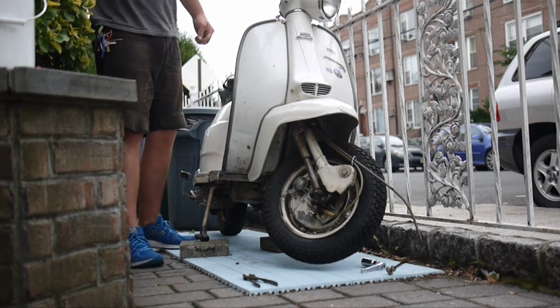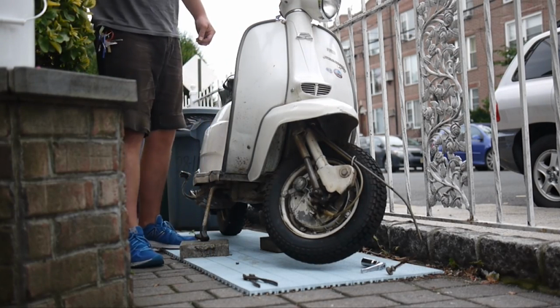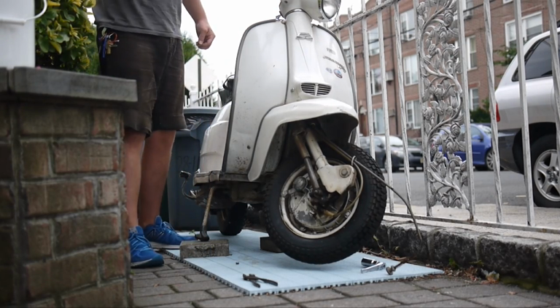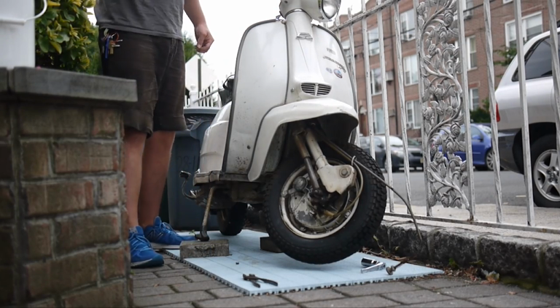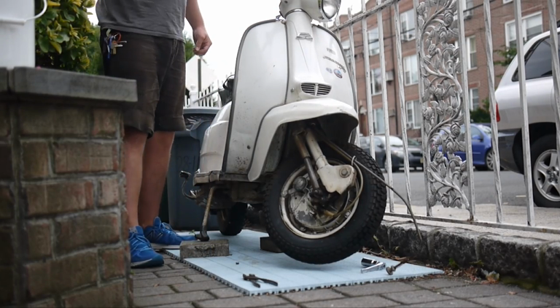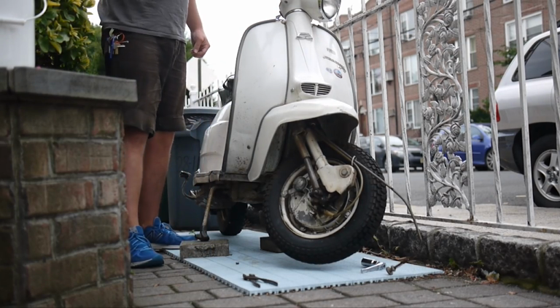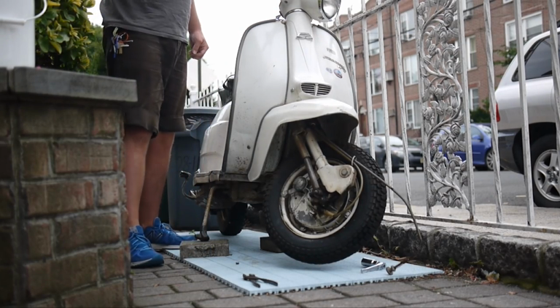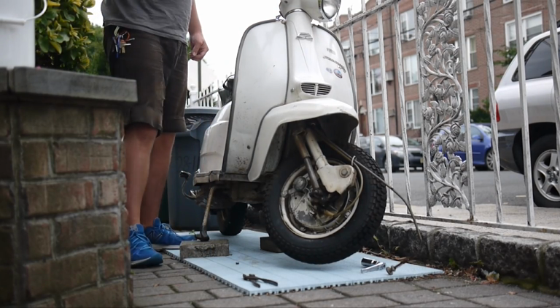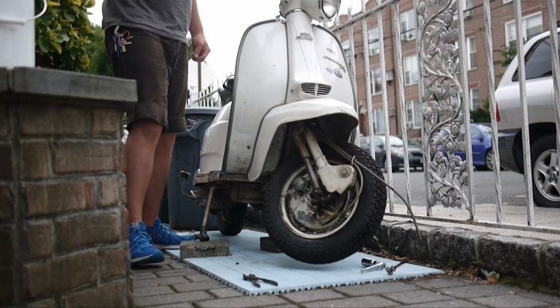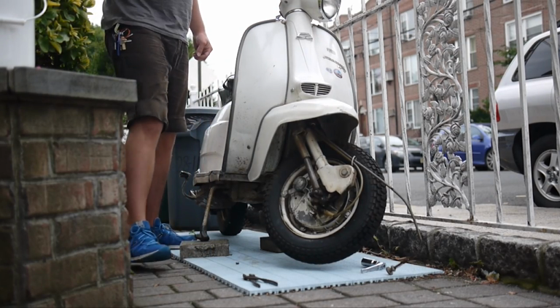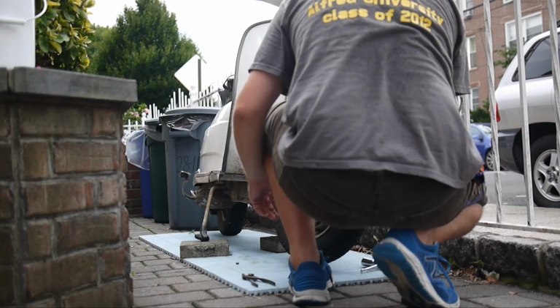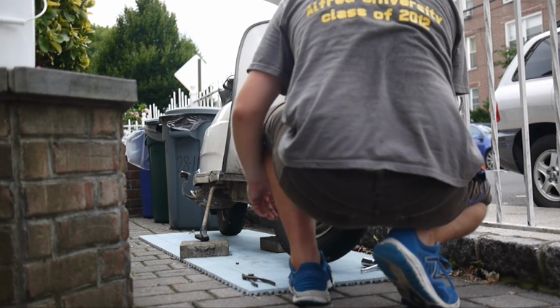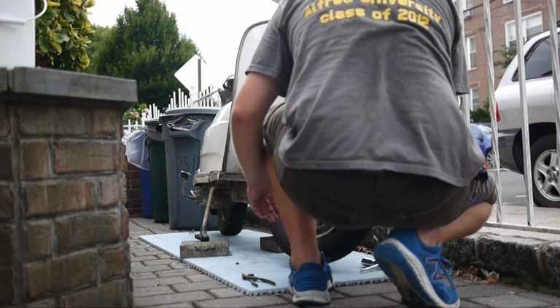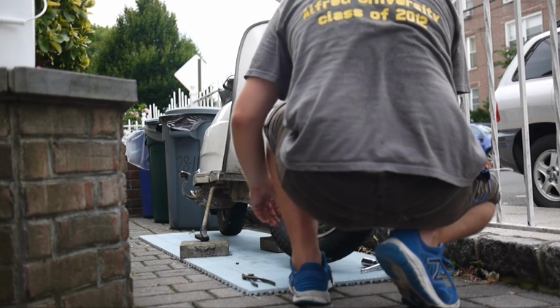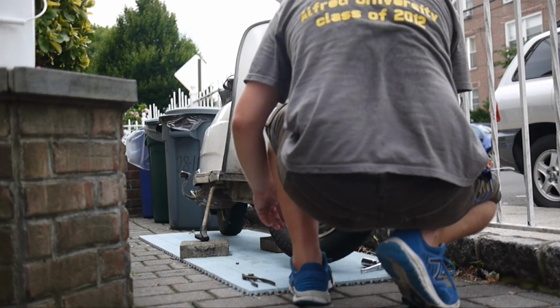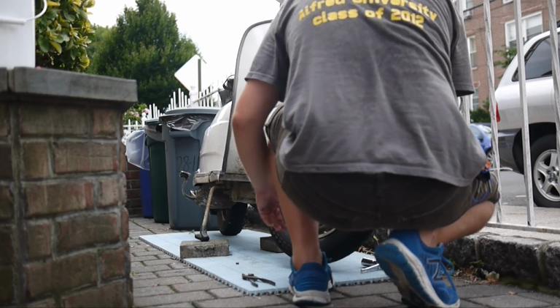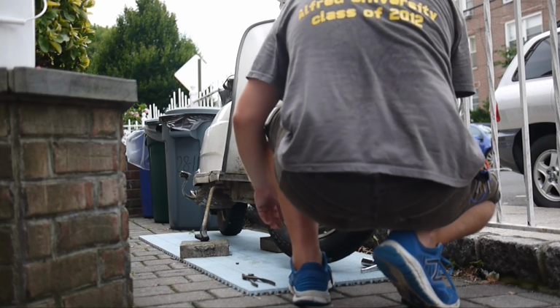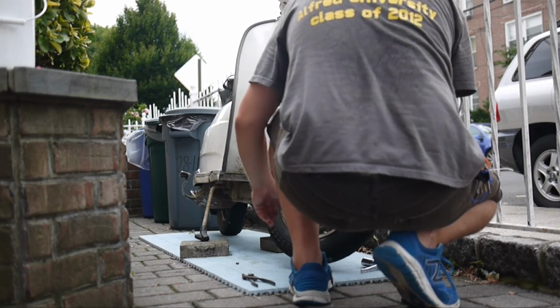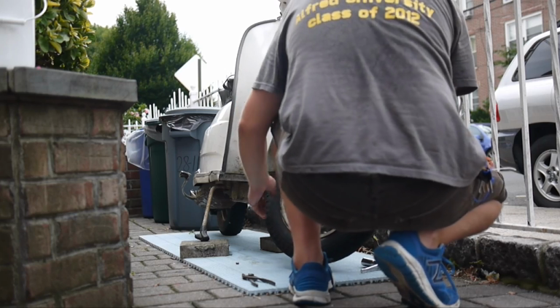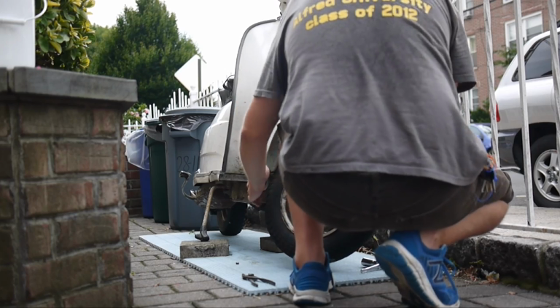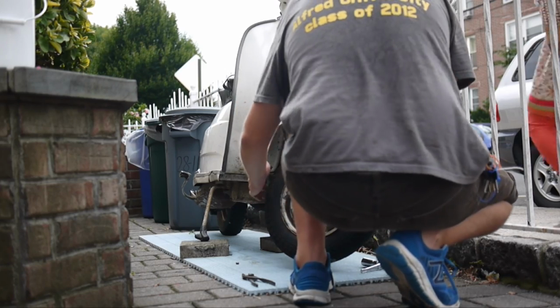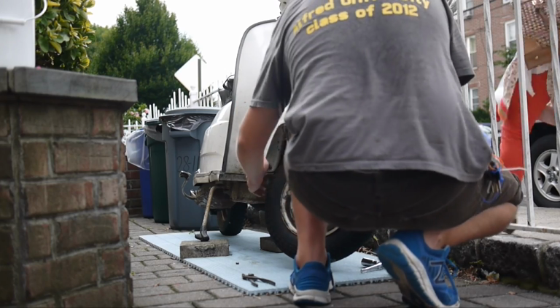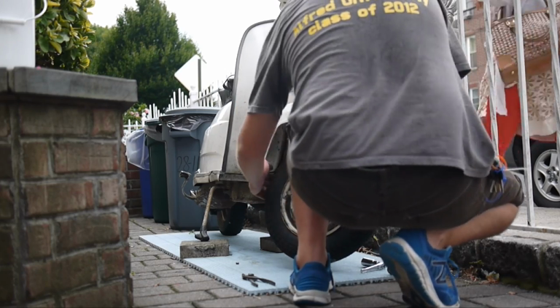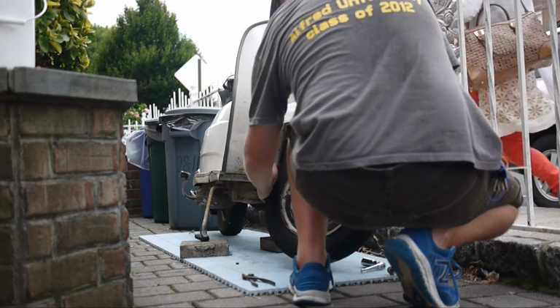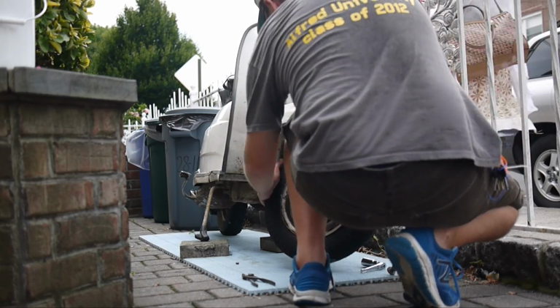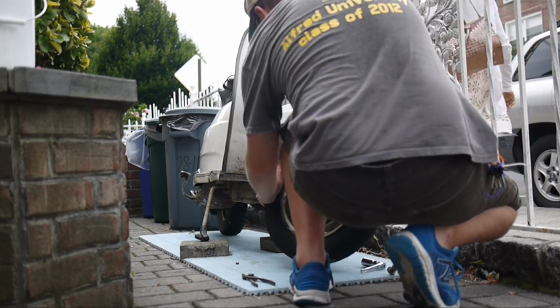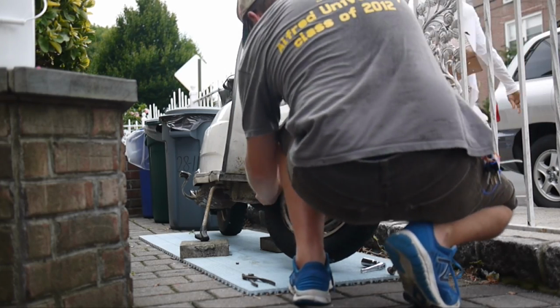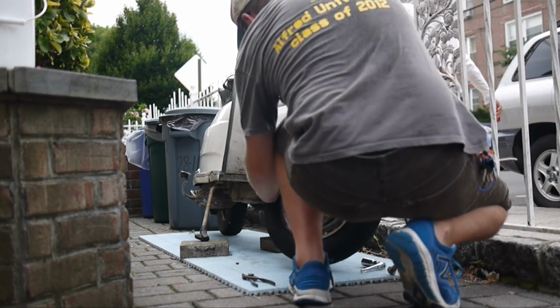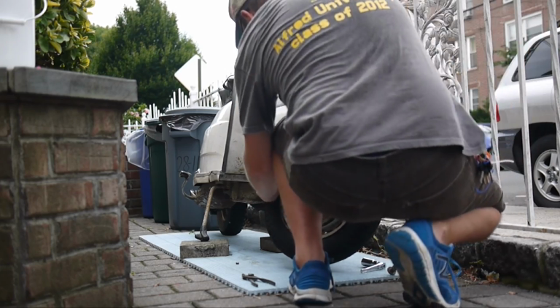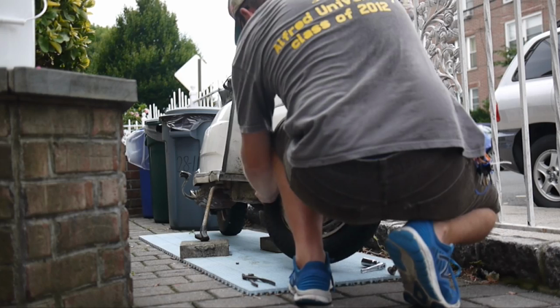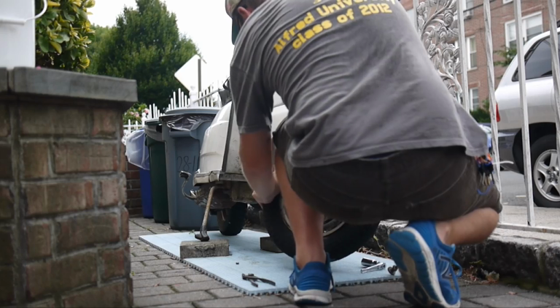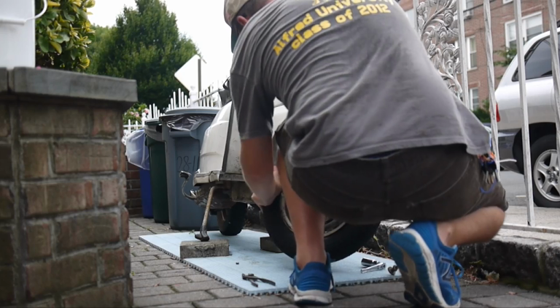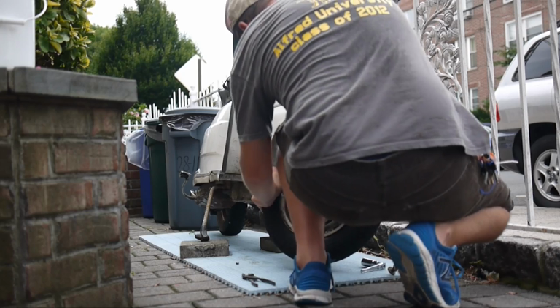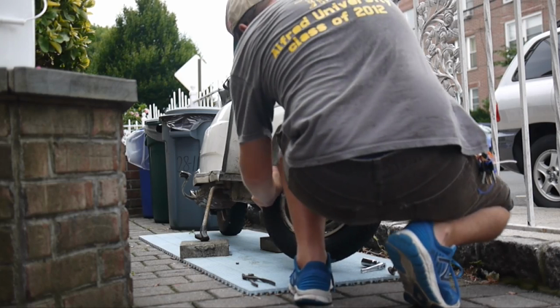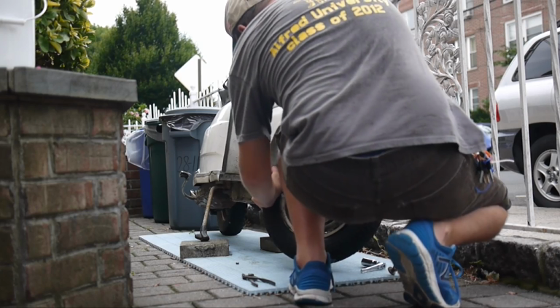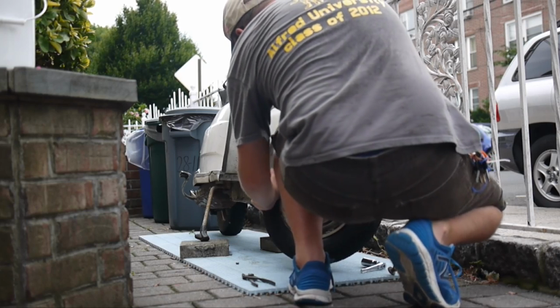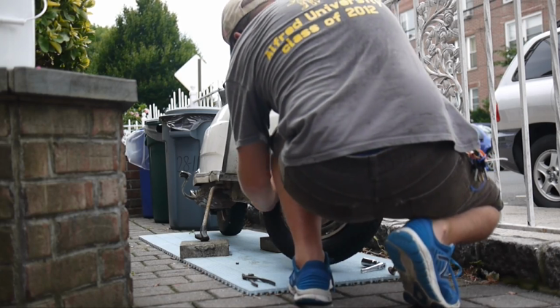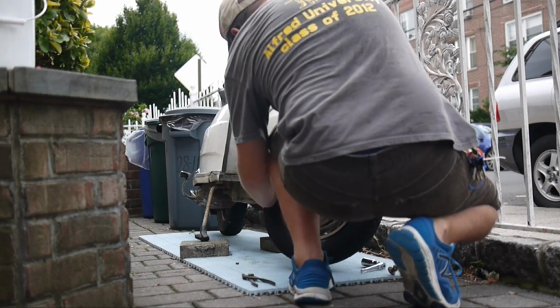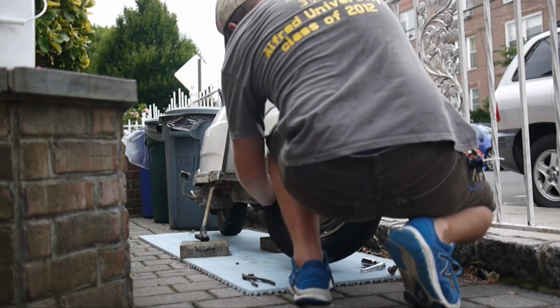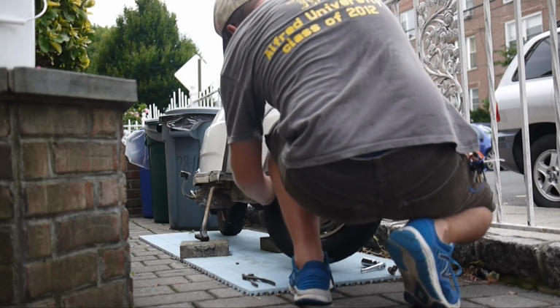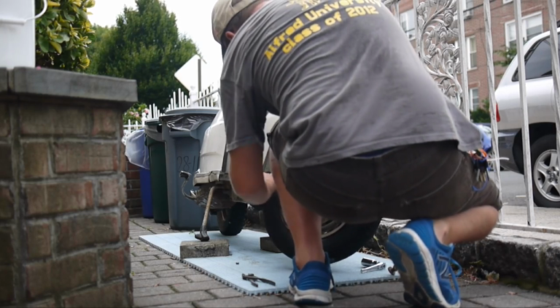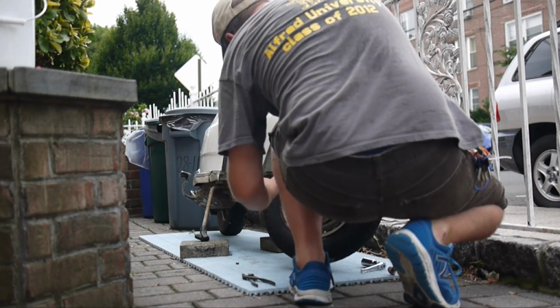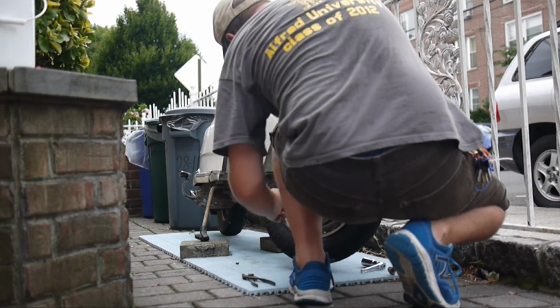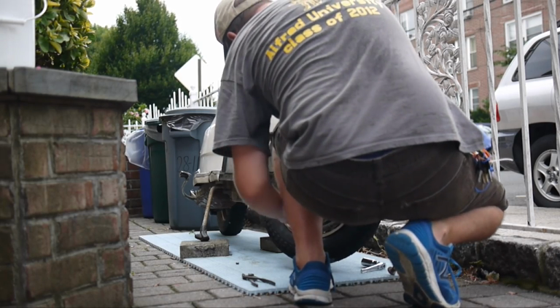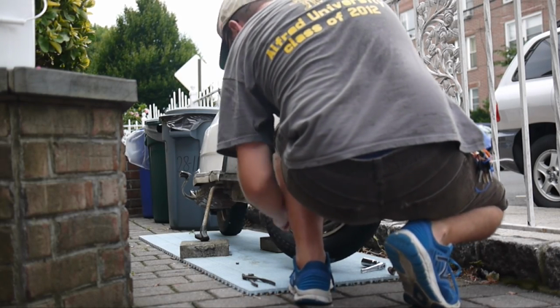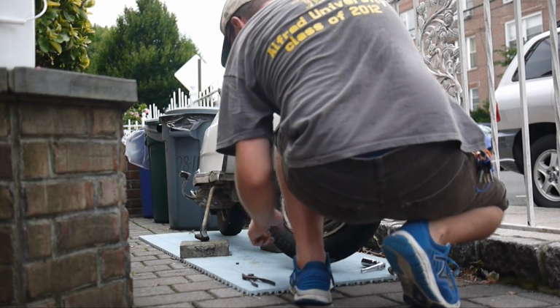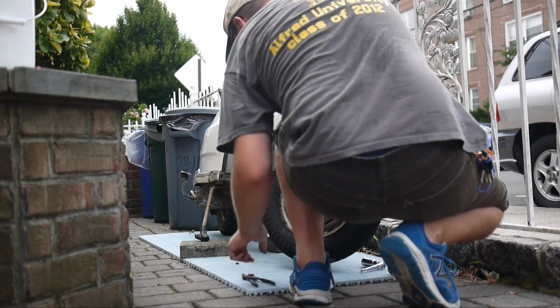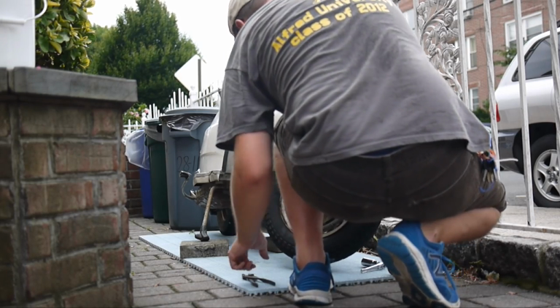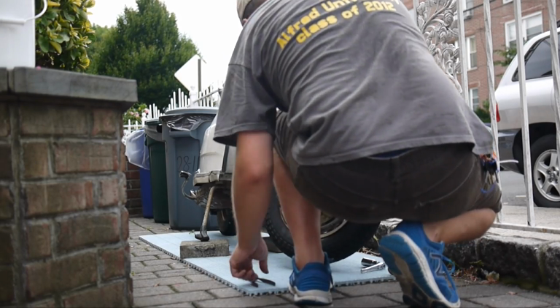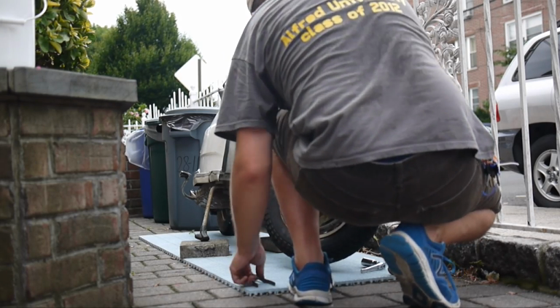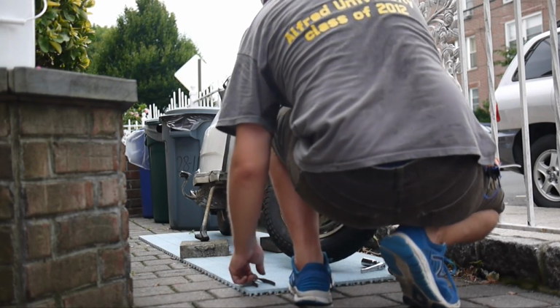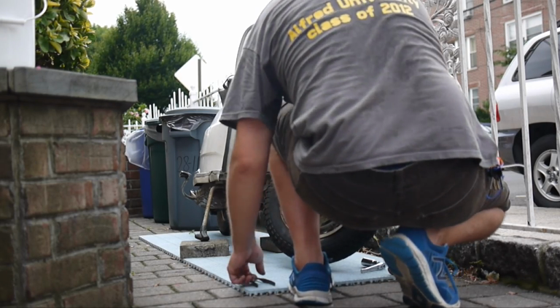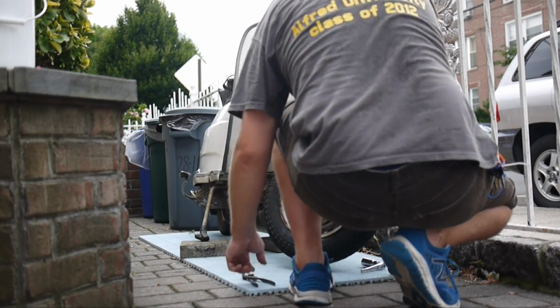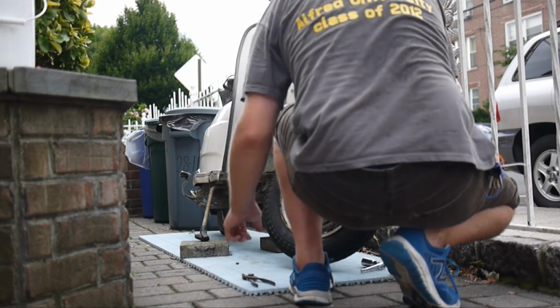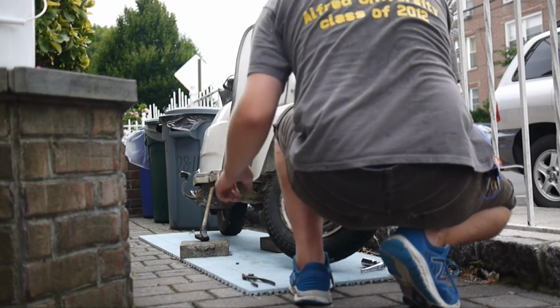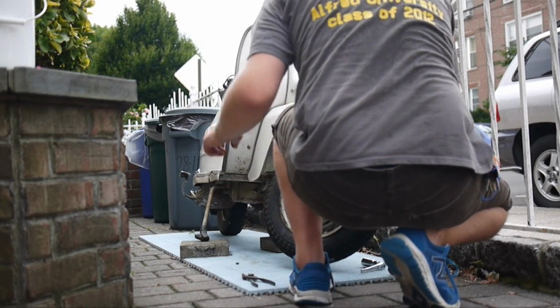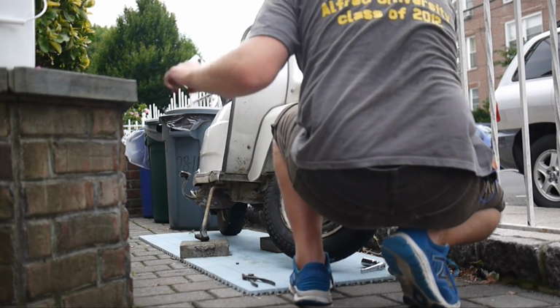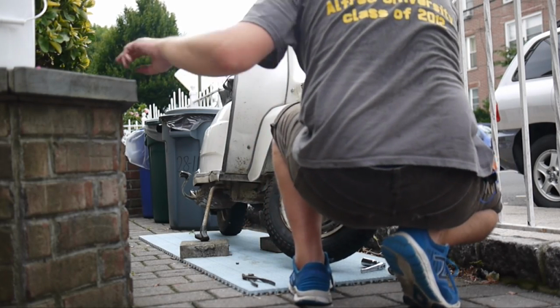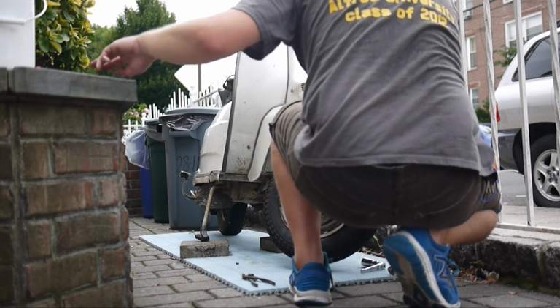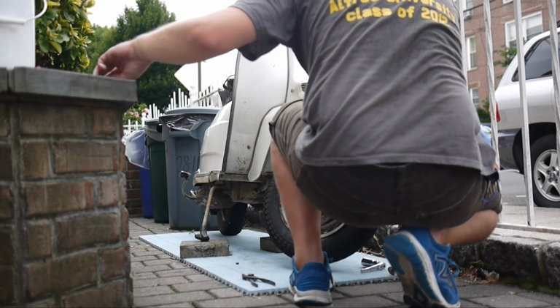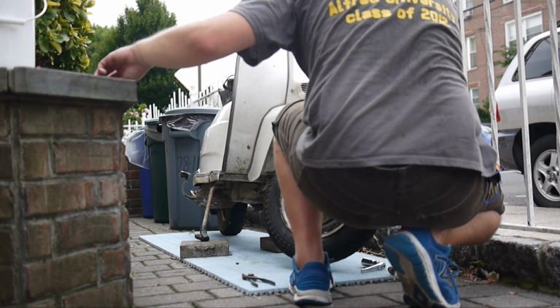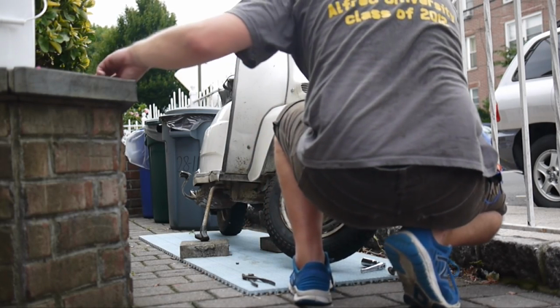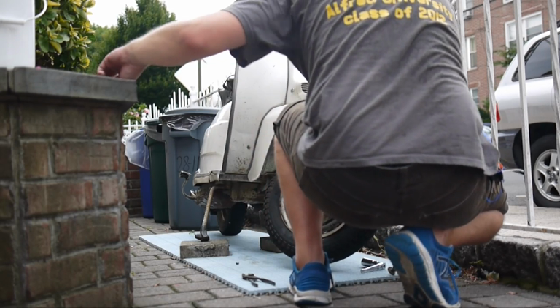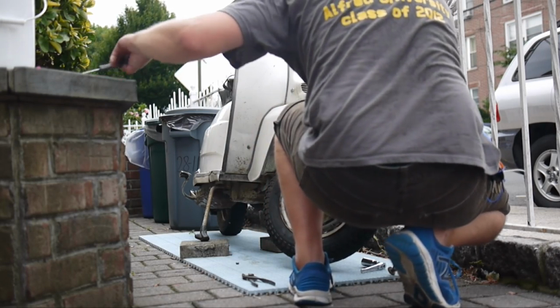Then I ran into trouble. The wheel wouldn't come off. I struggled. I tried to hit it, but this bike is my baby — it's never a good idea to hit your kids.